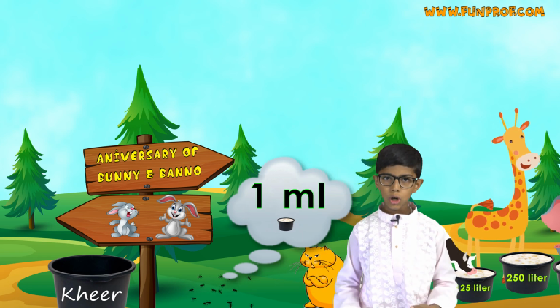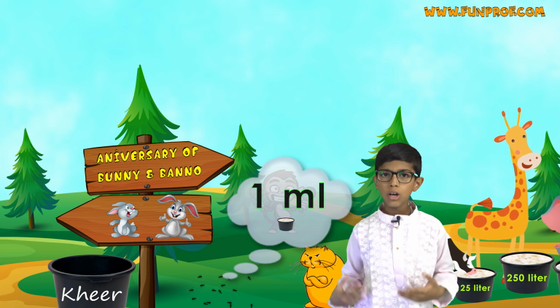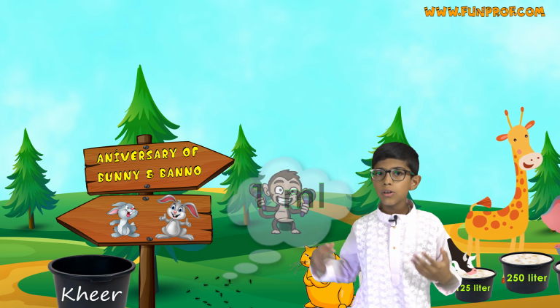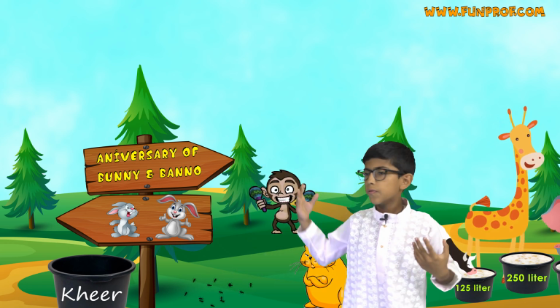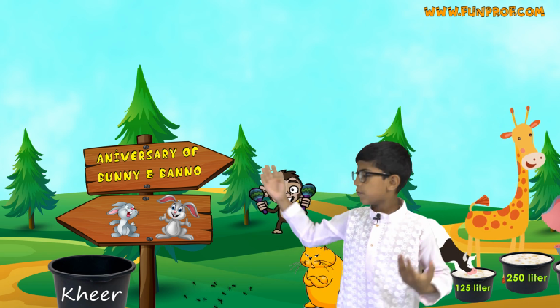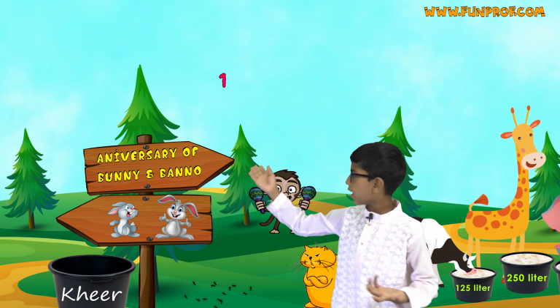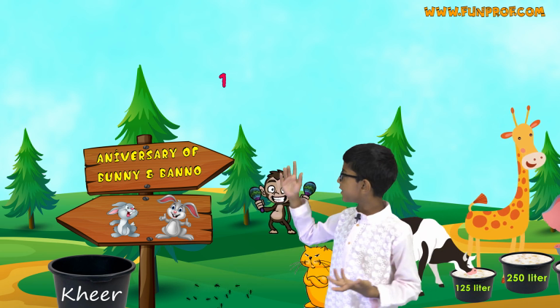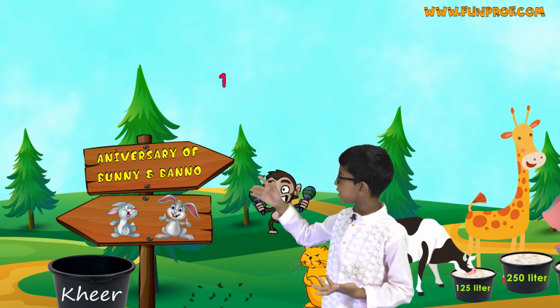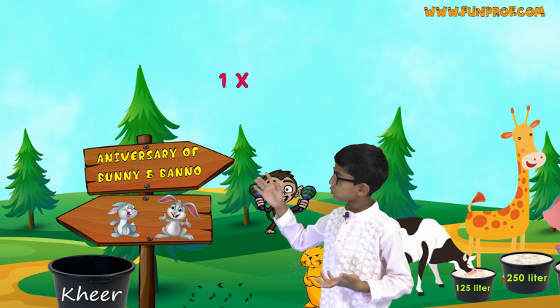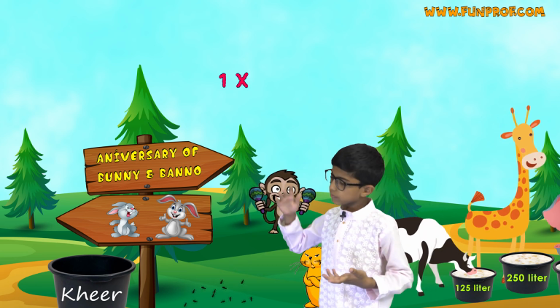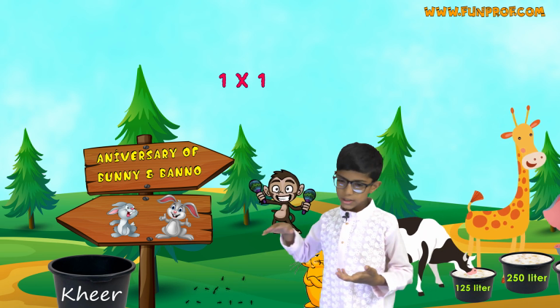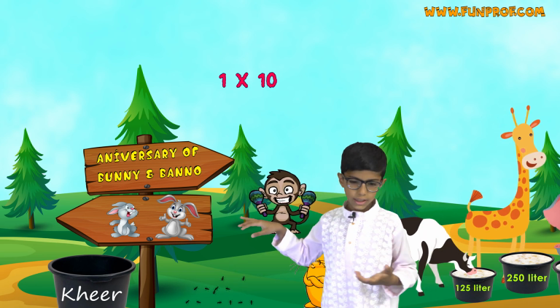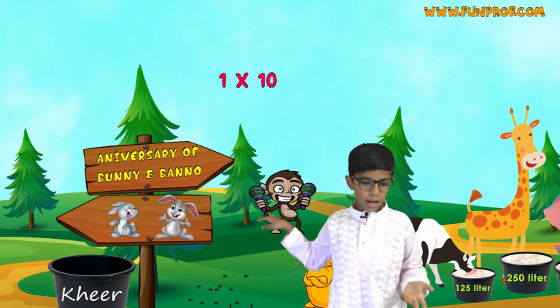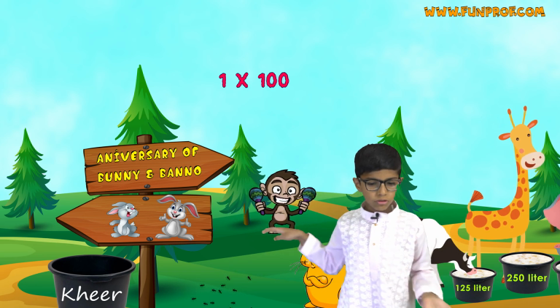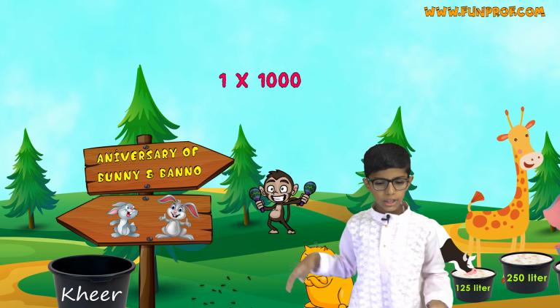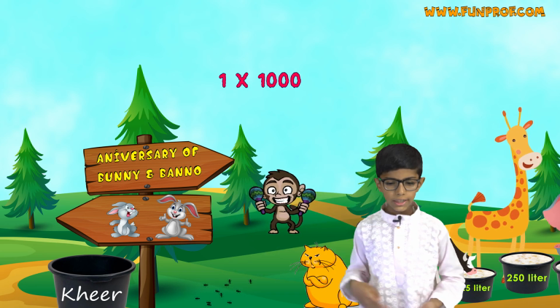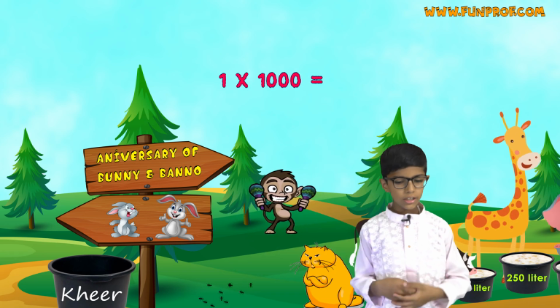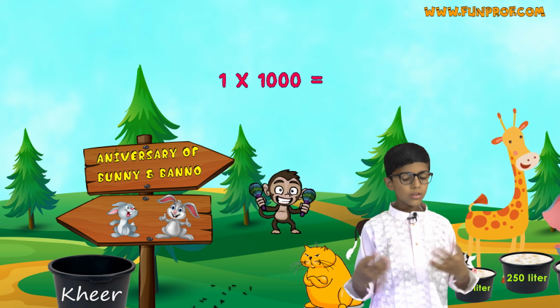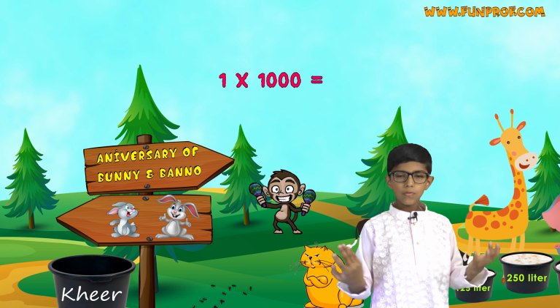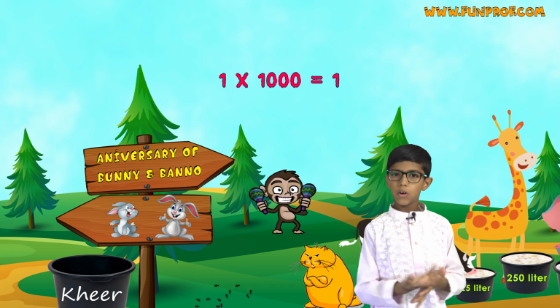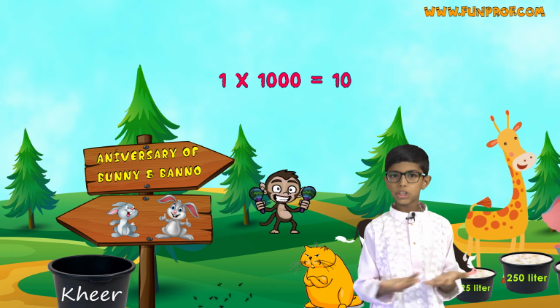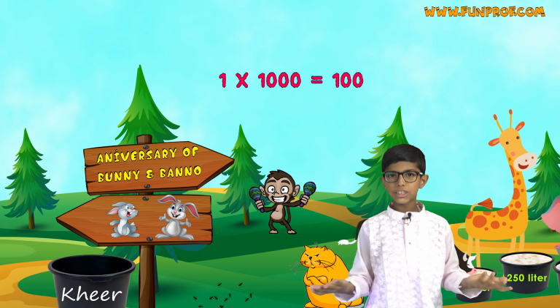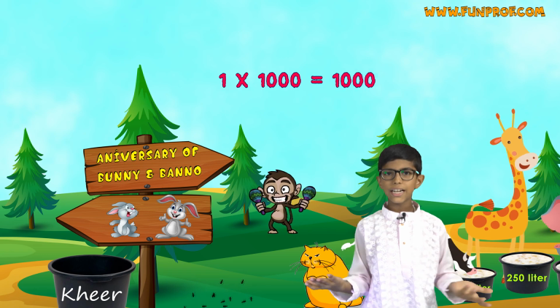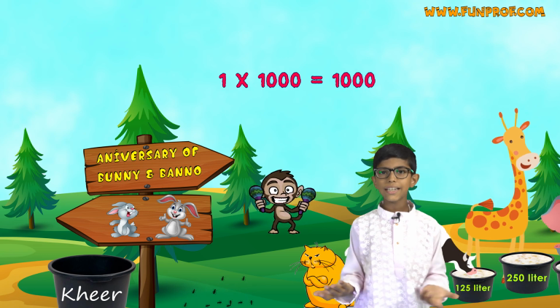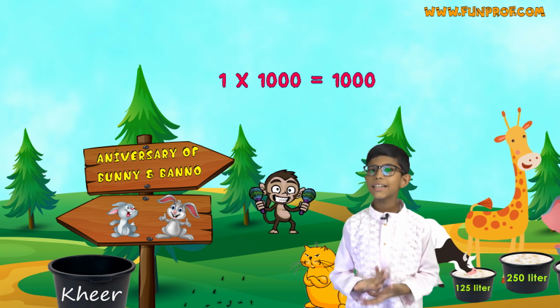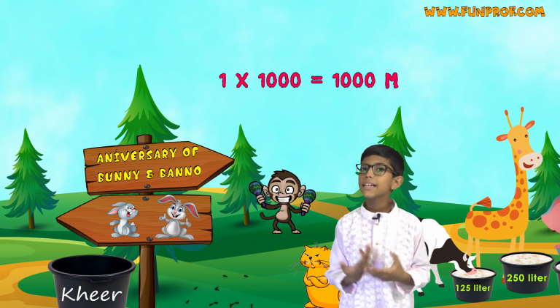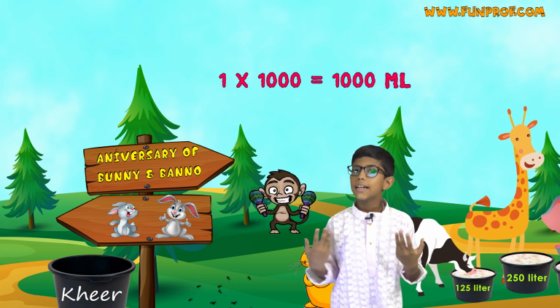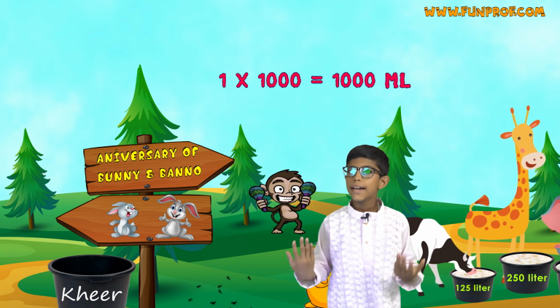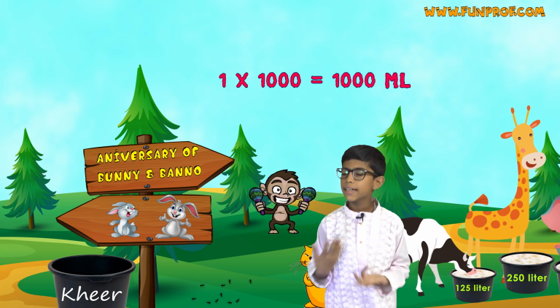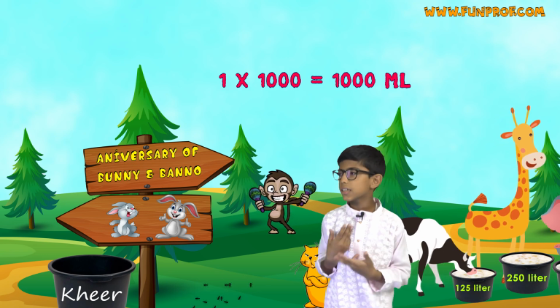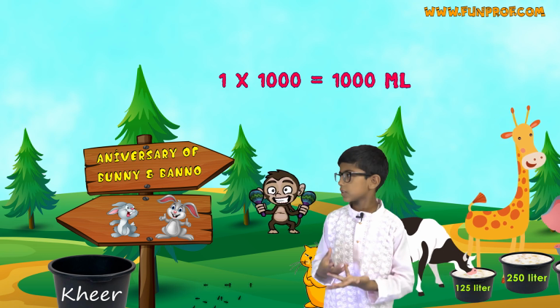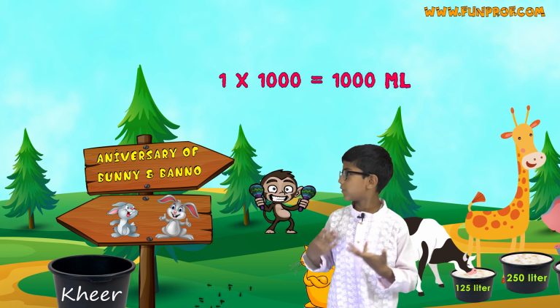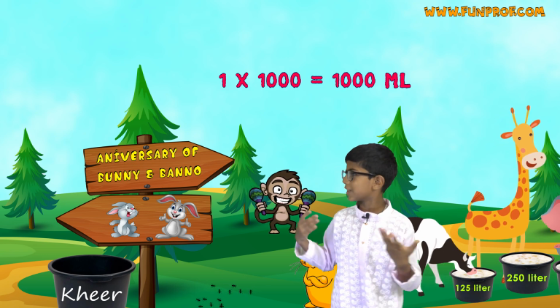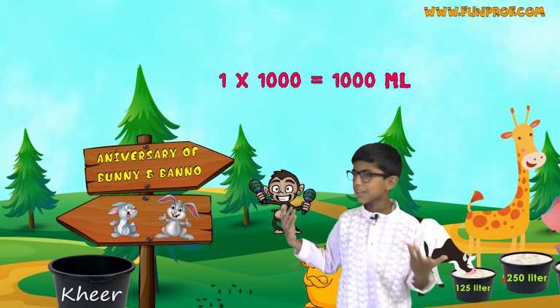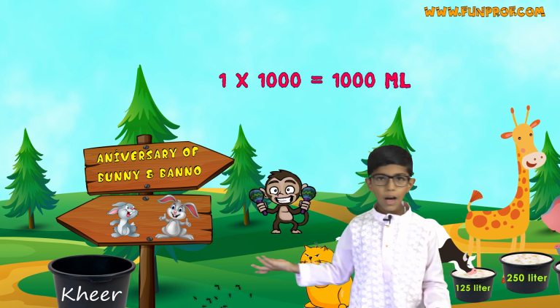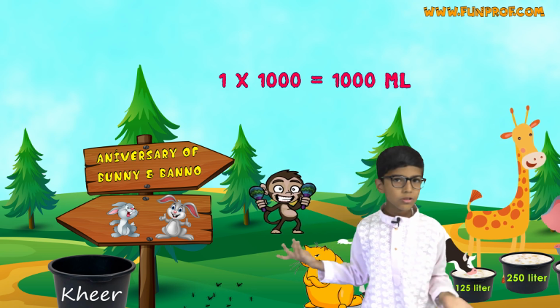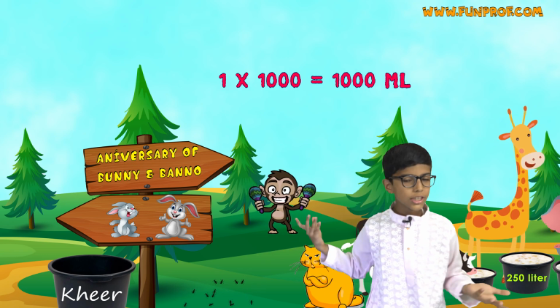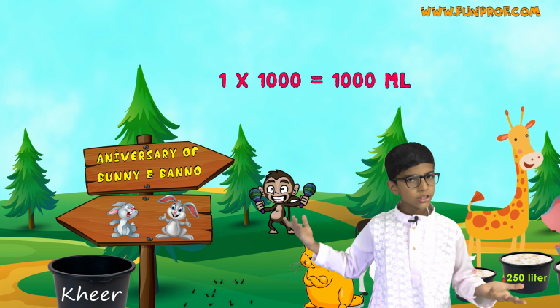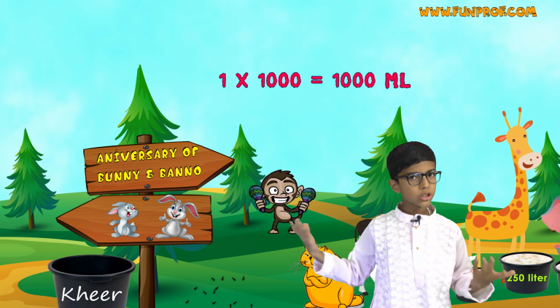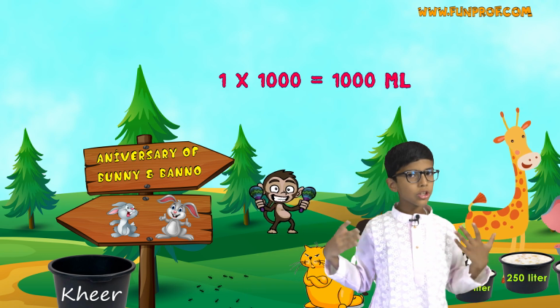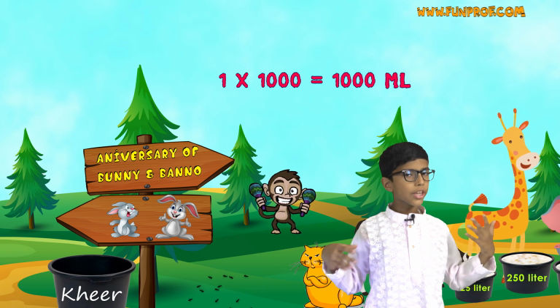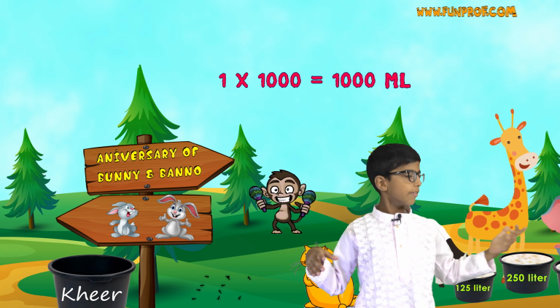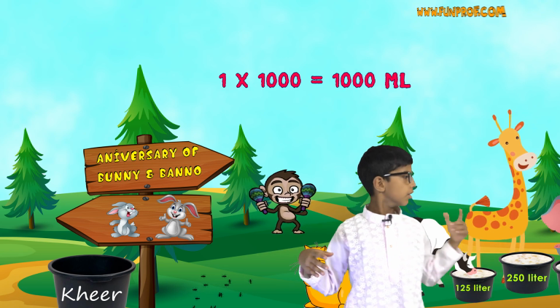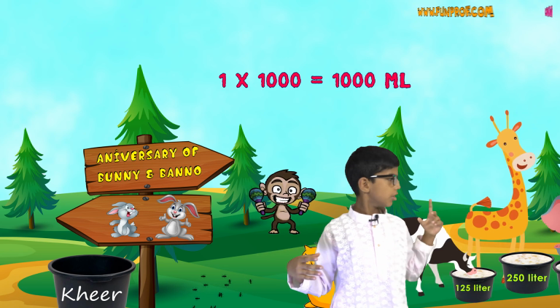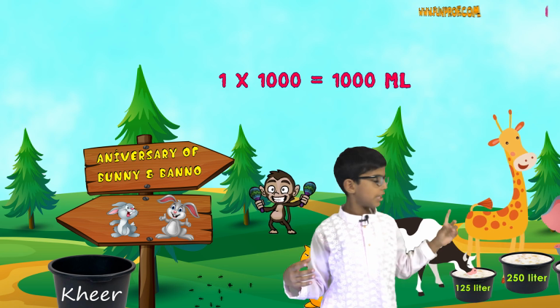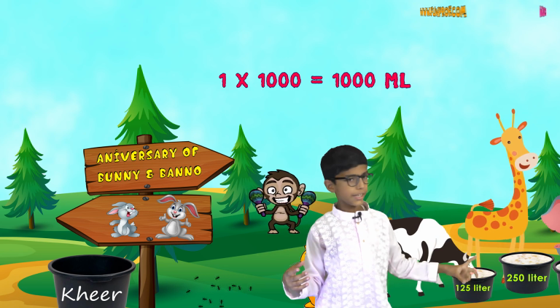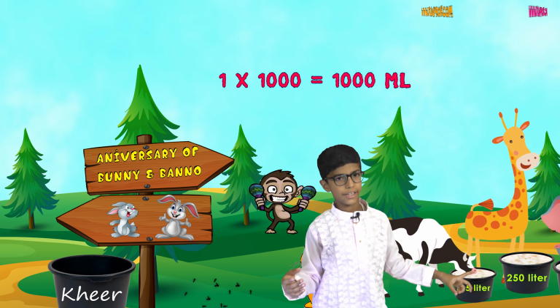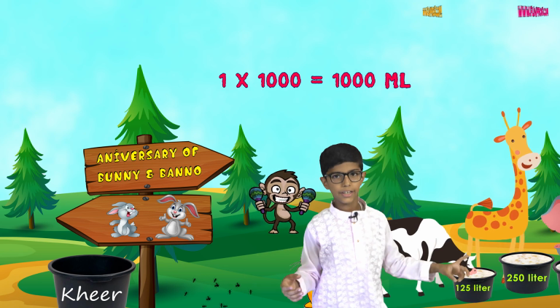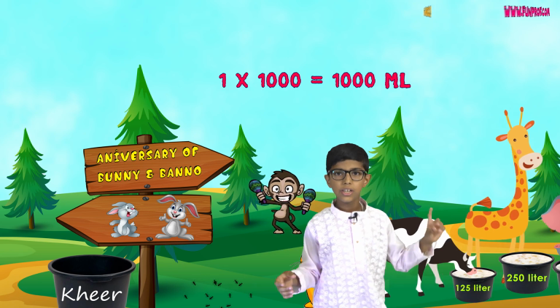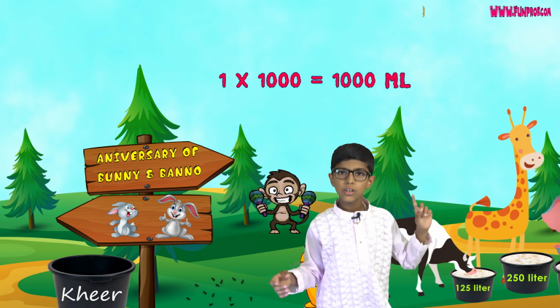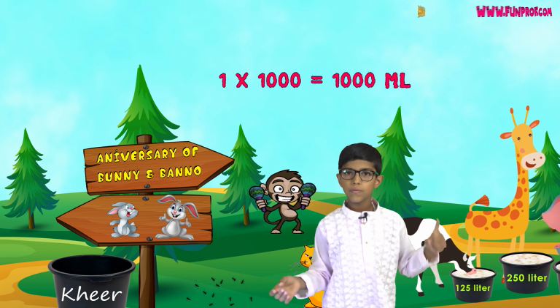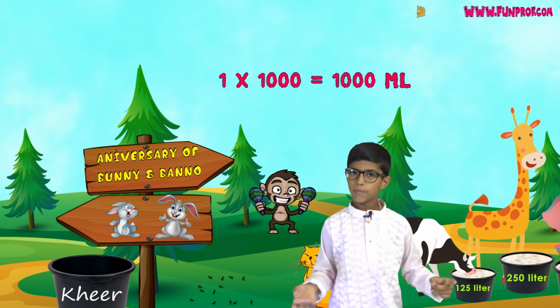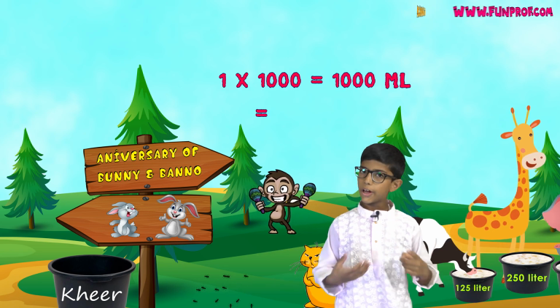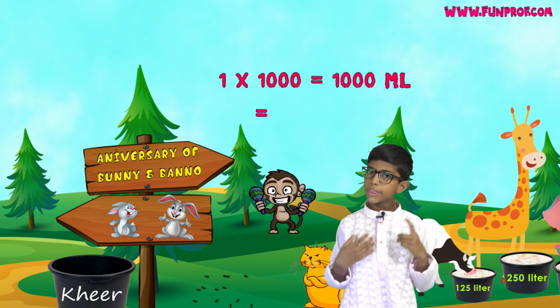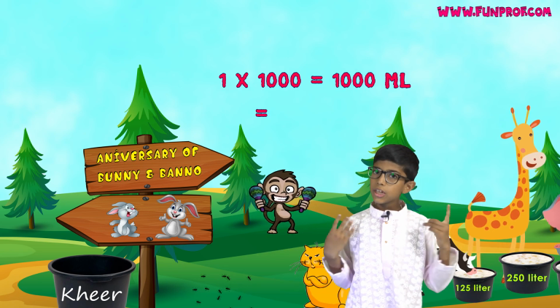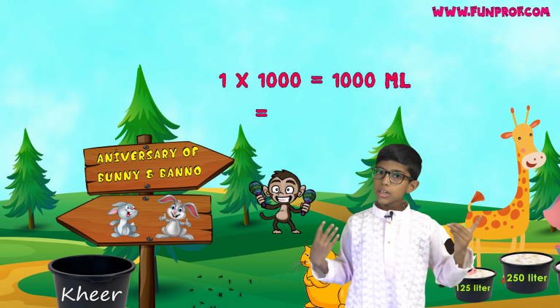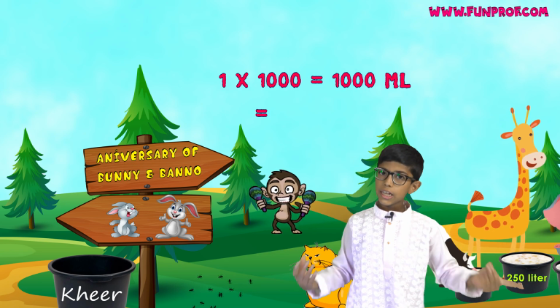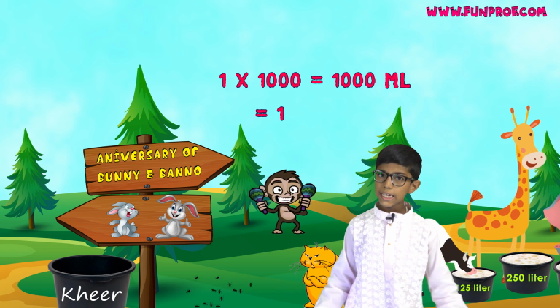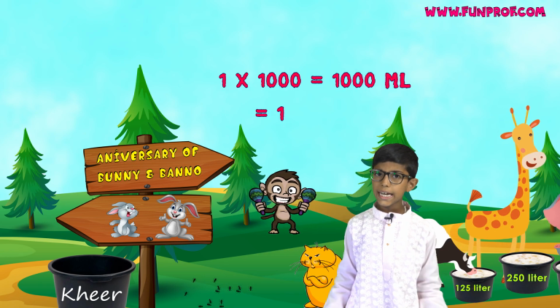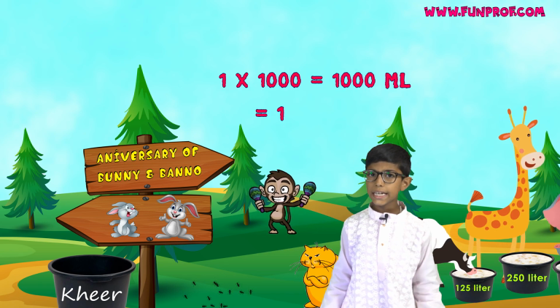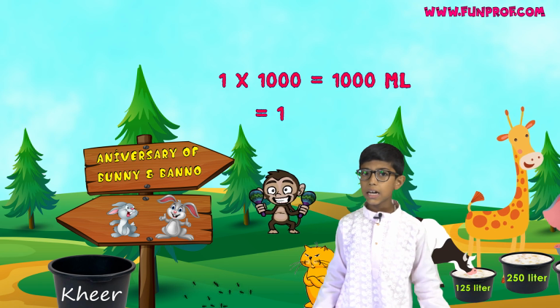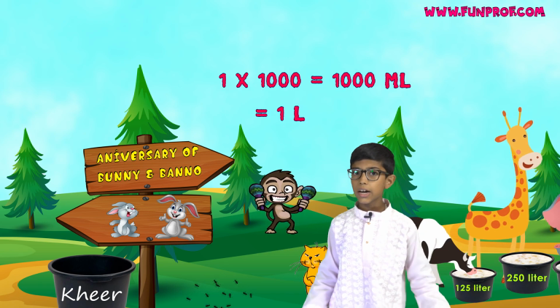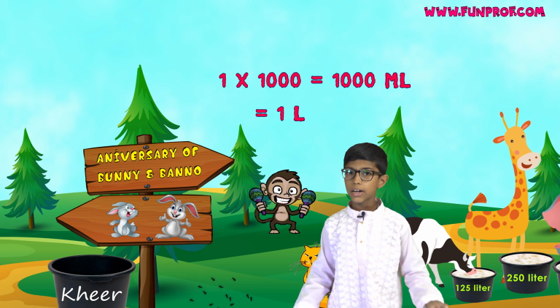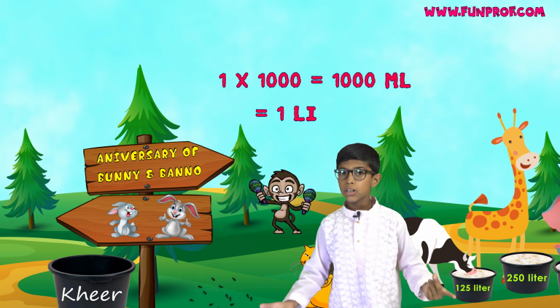So, 1 multiplied by 1000 is 1000. That means they will only need 1 liter — just 1 liter.